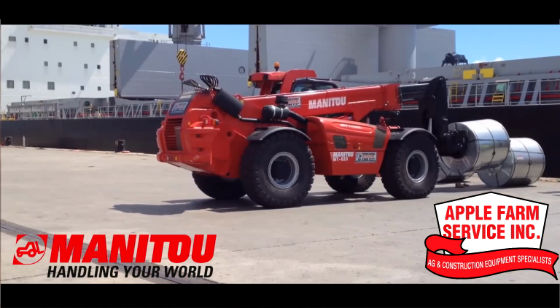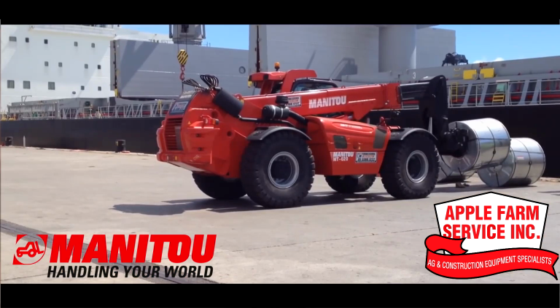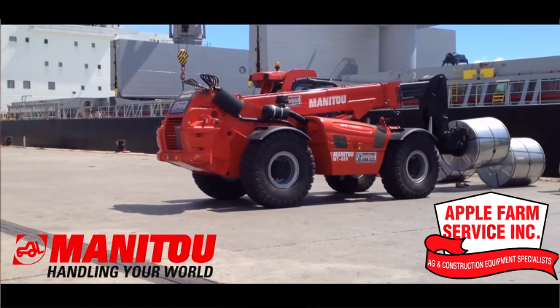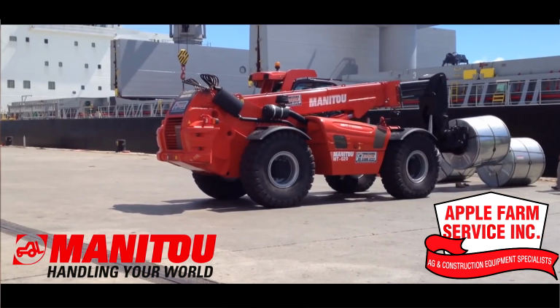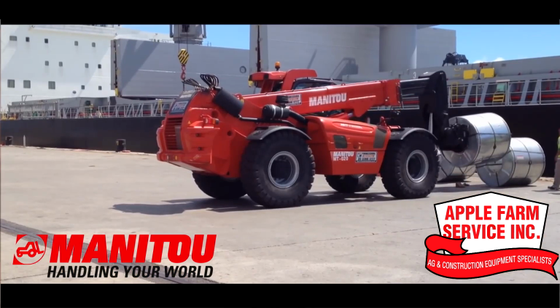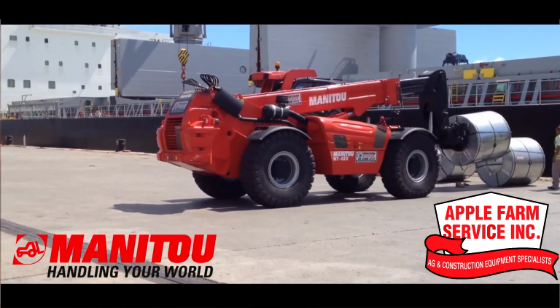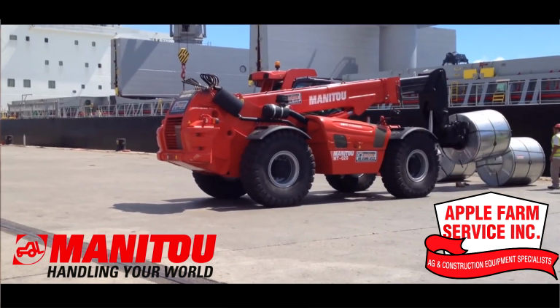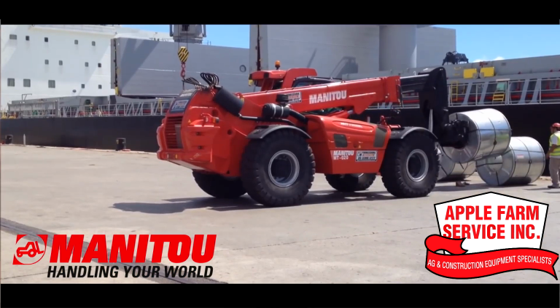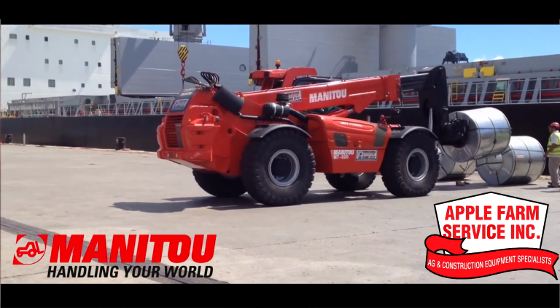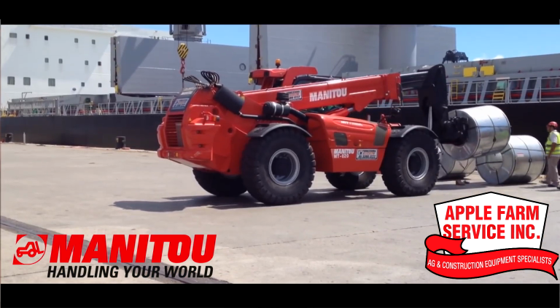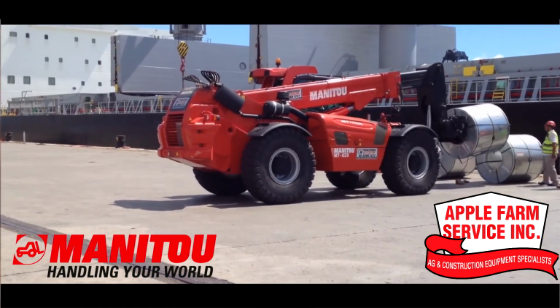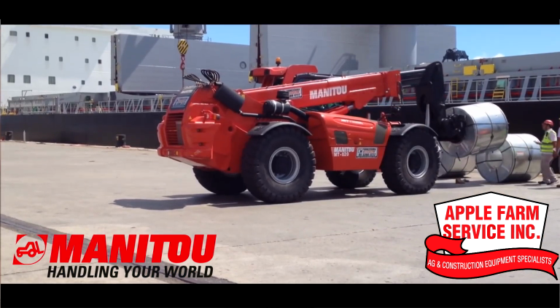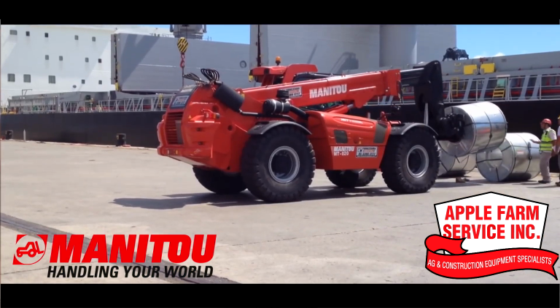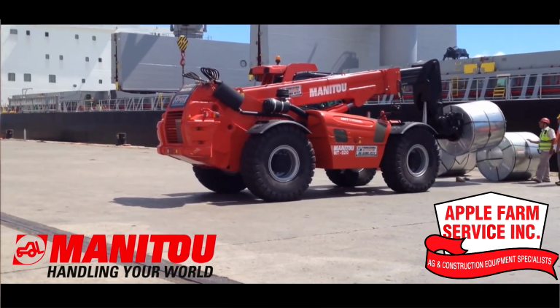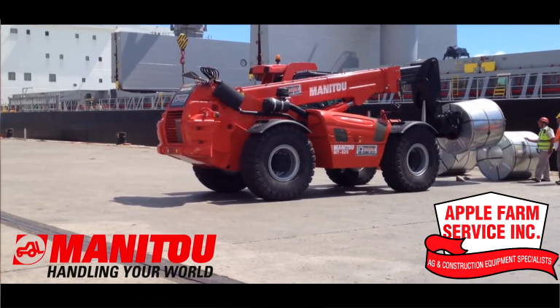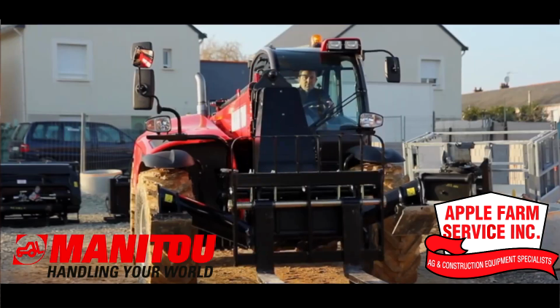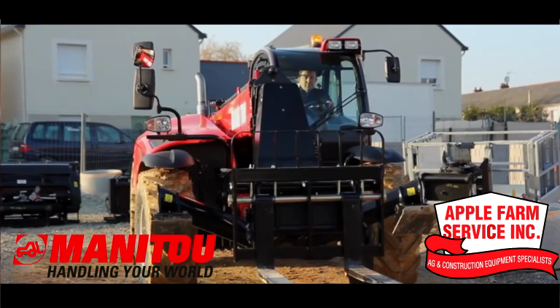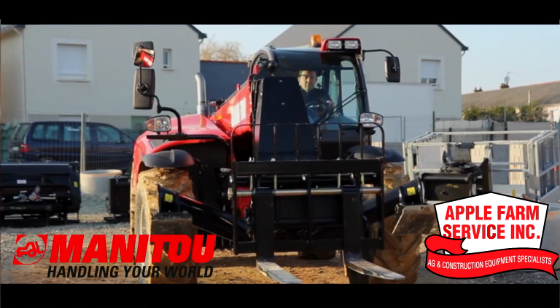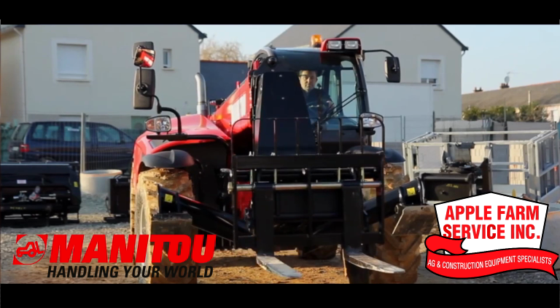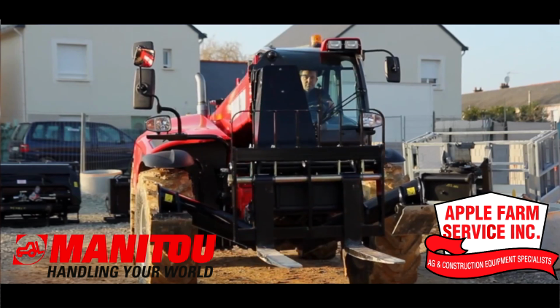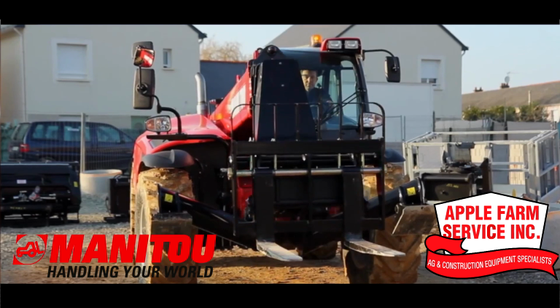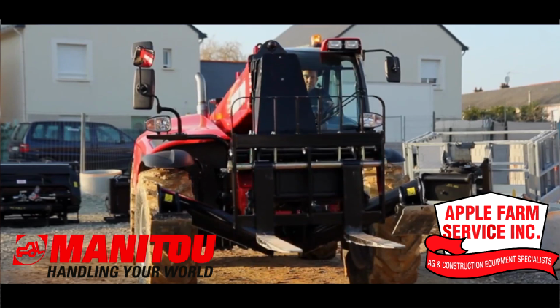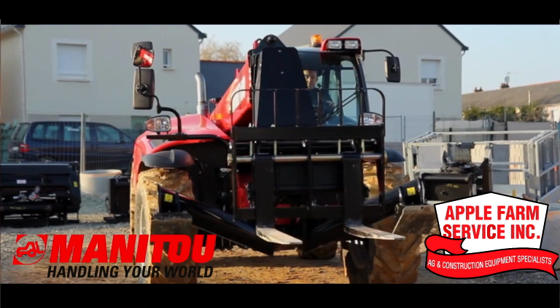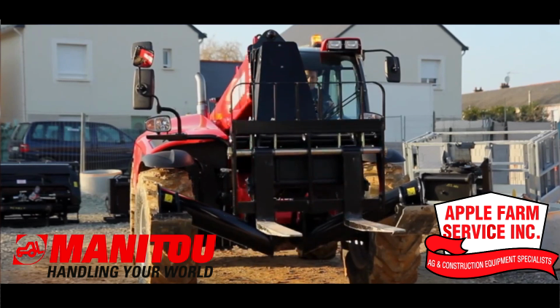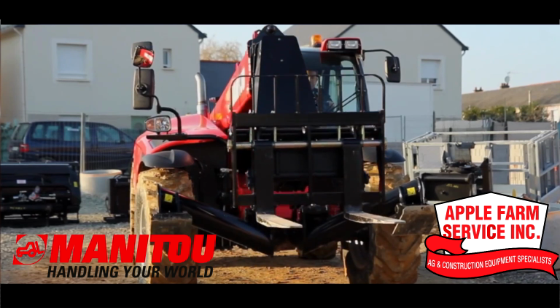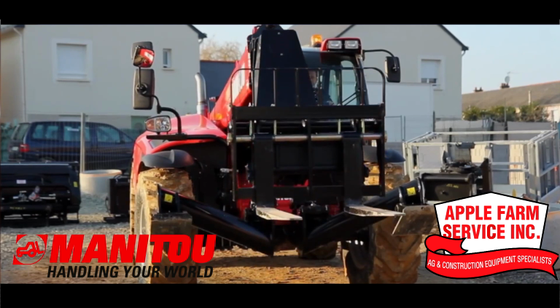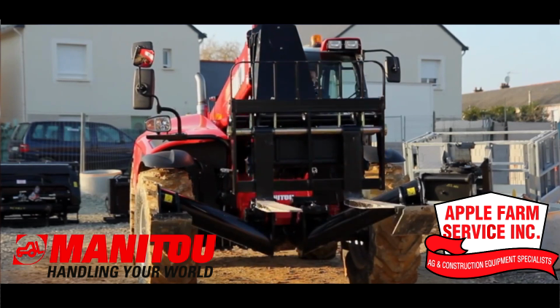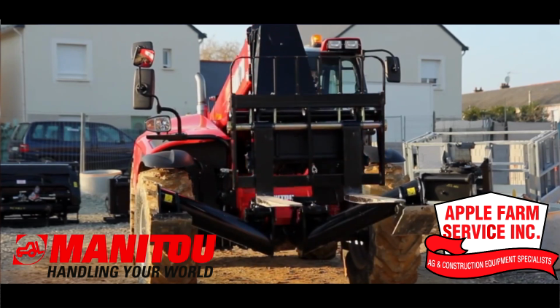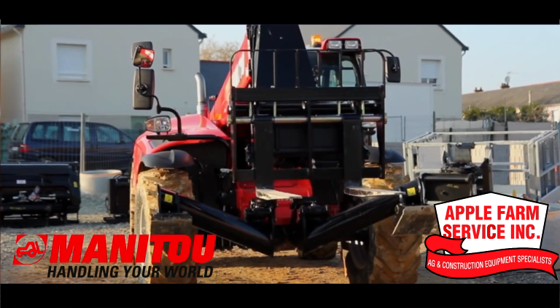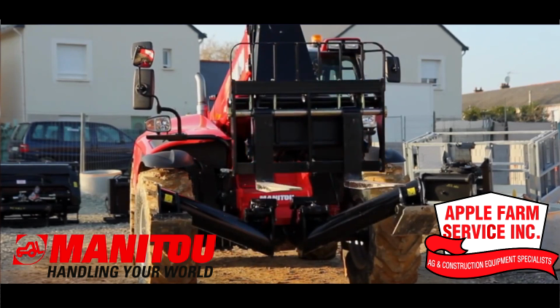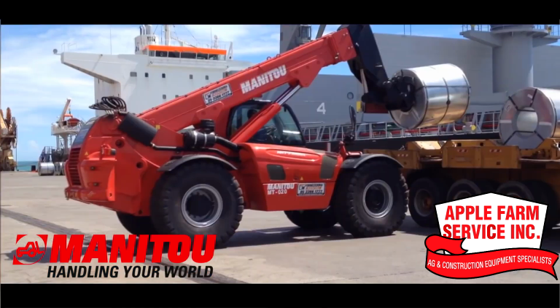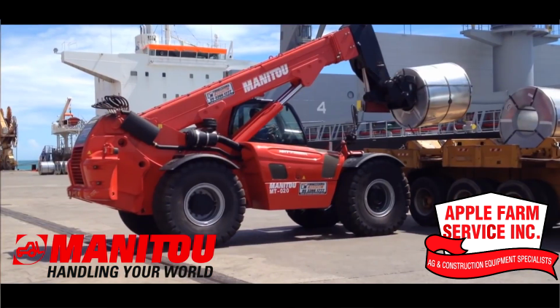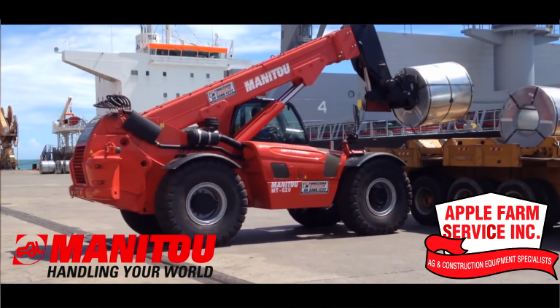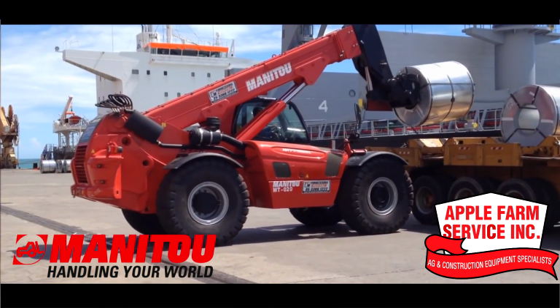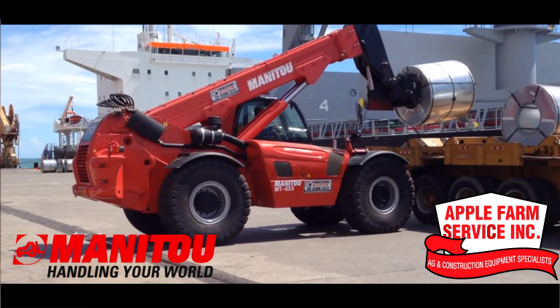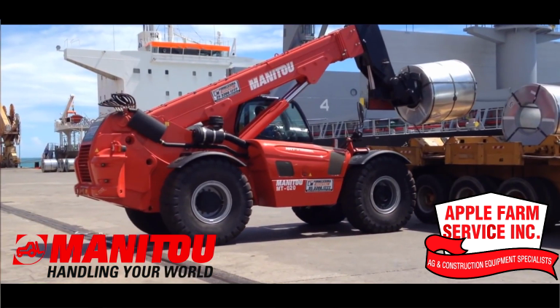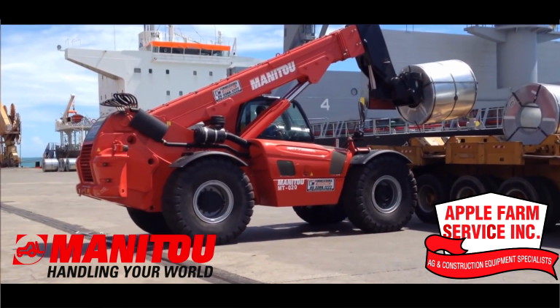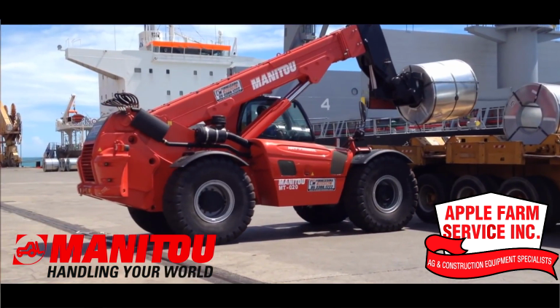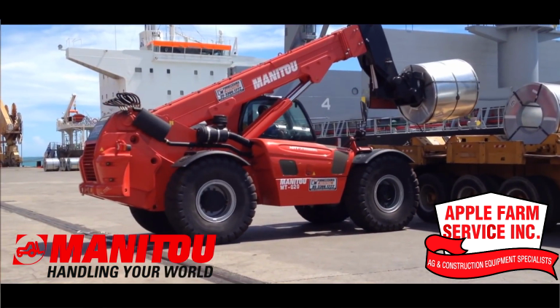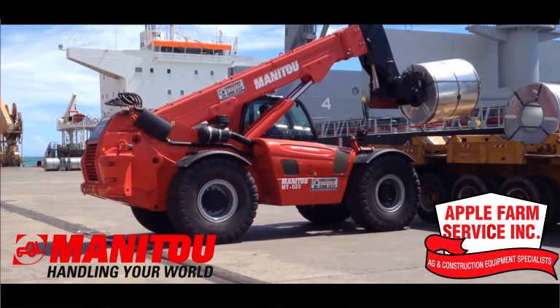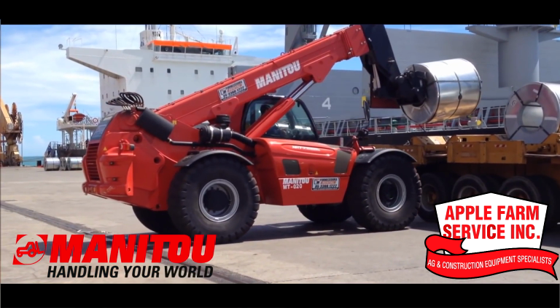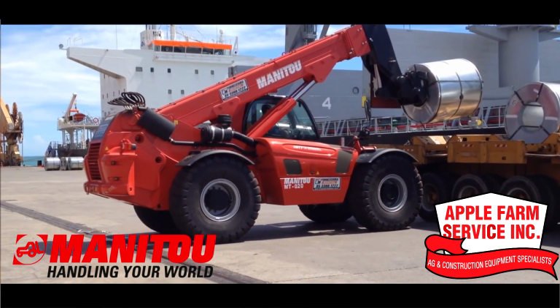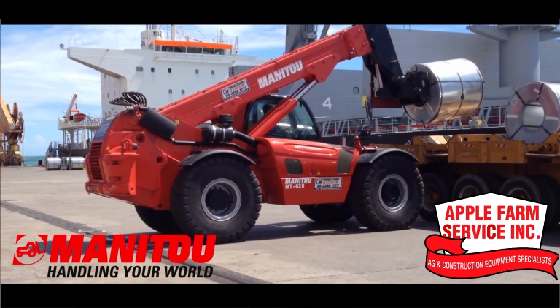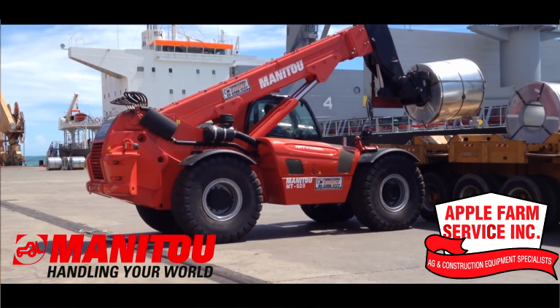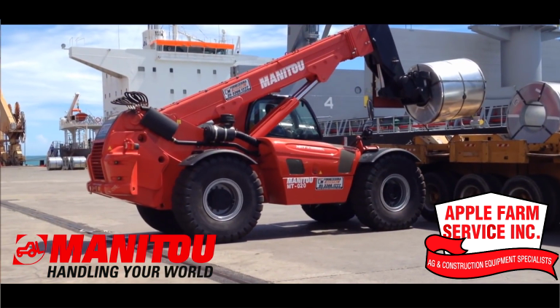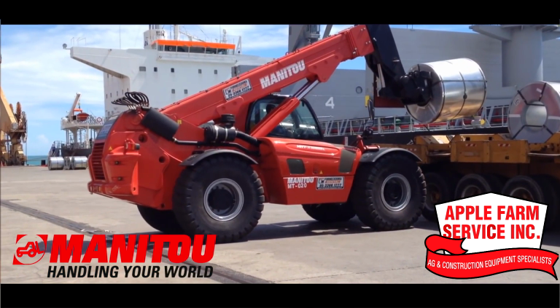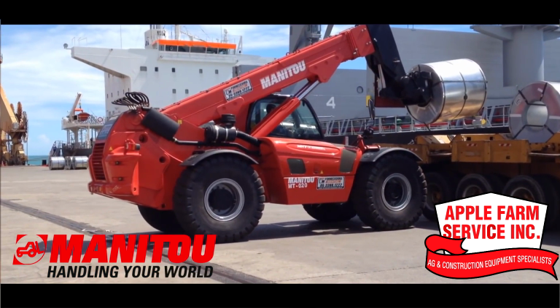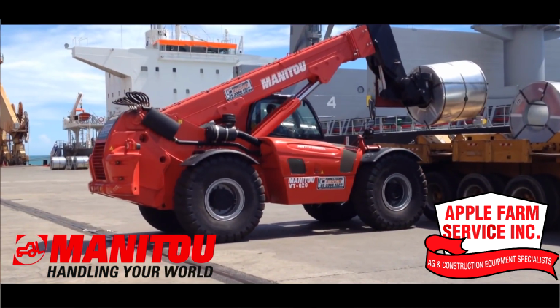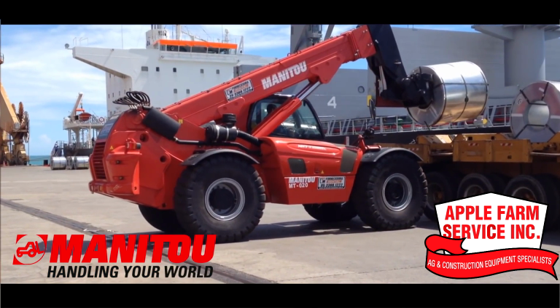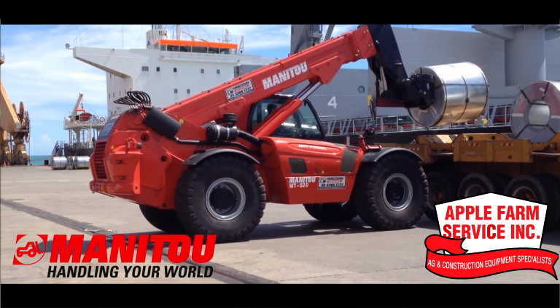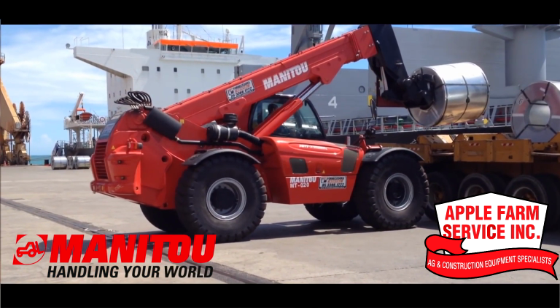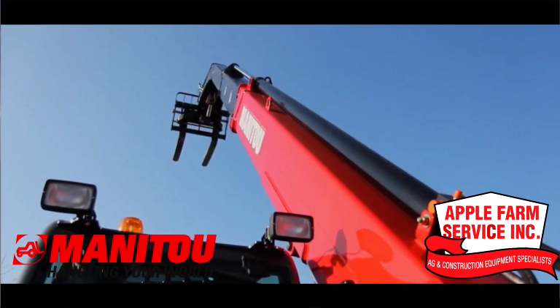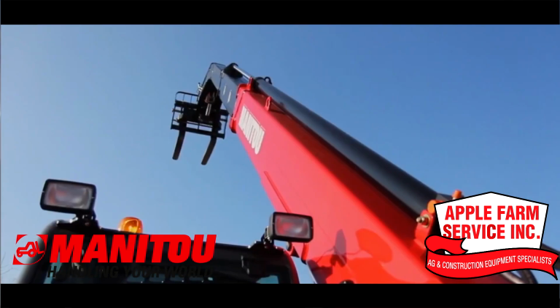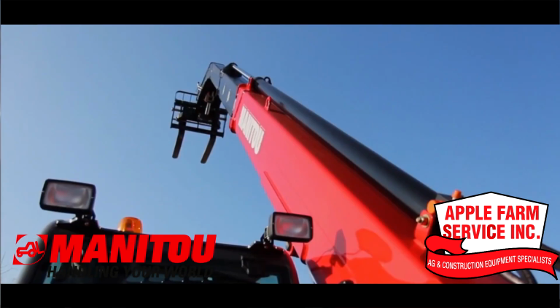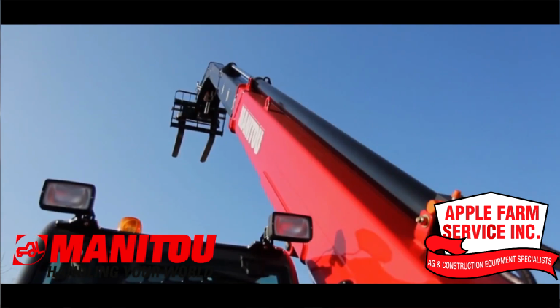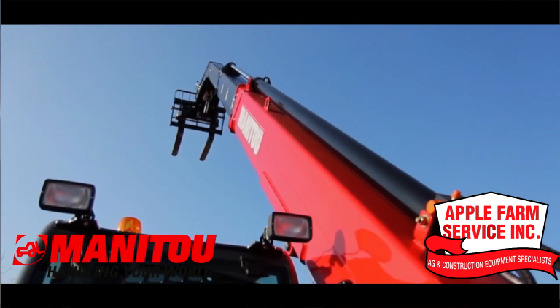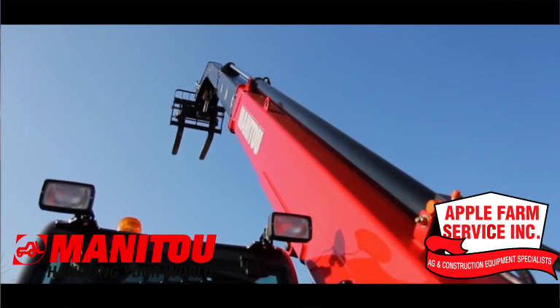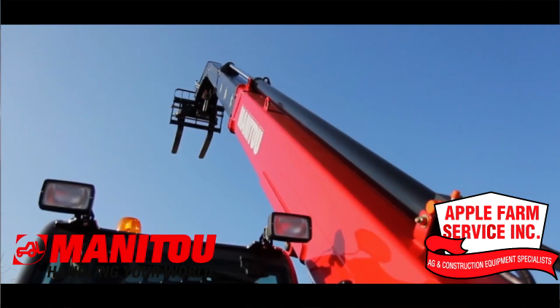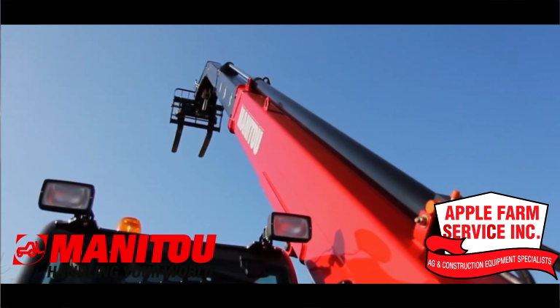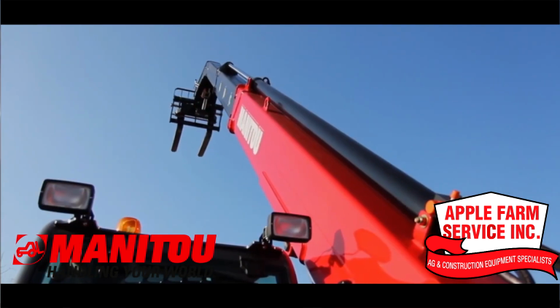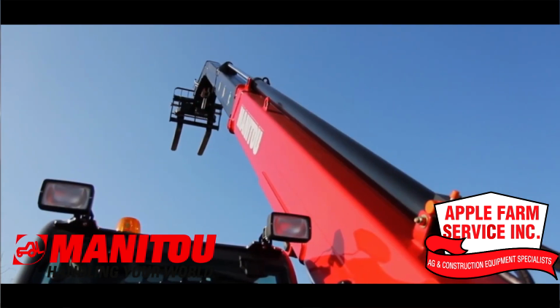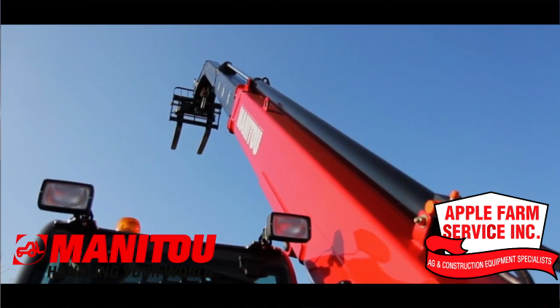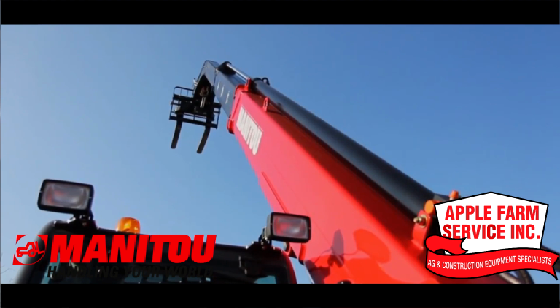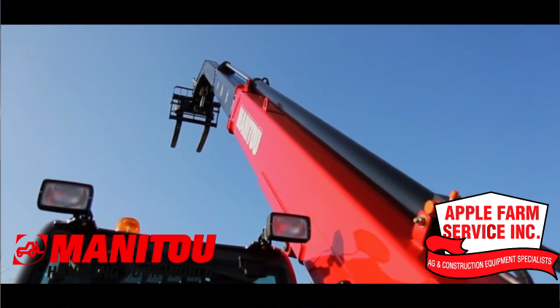Then meet the MHT Series, built for extreme conditions. The MHT lifts up to 50,000 pounds over 31 feet high.